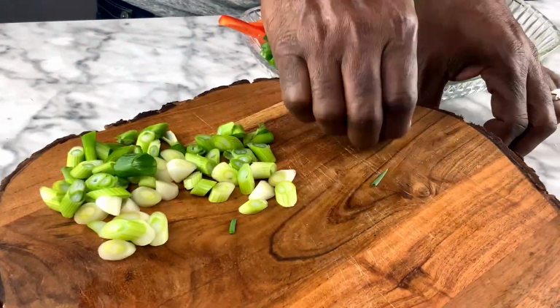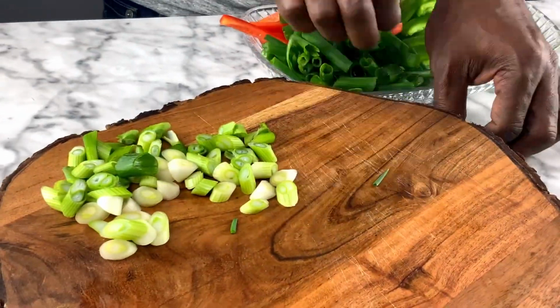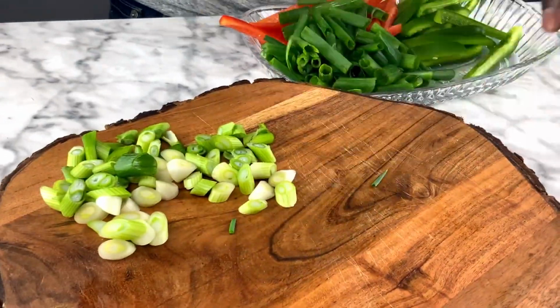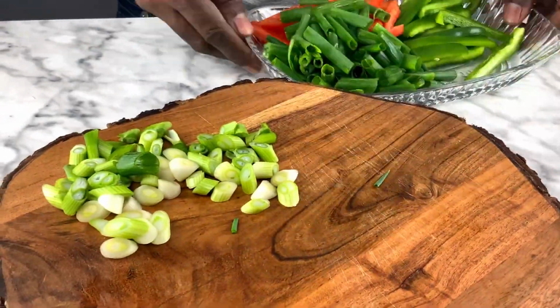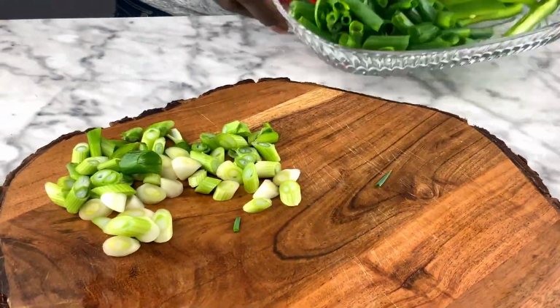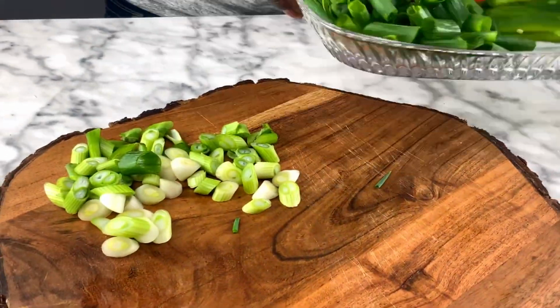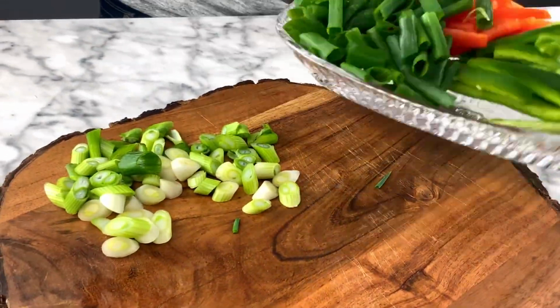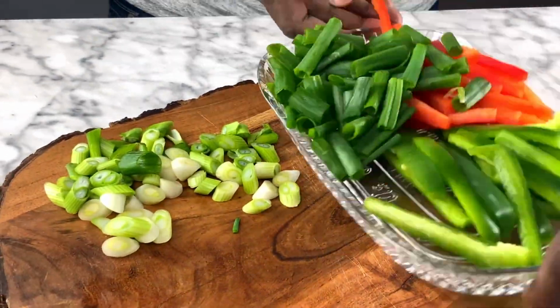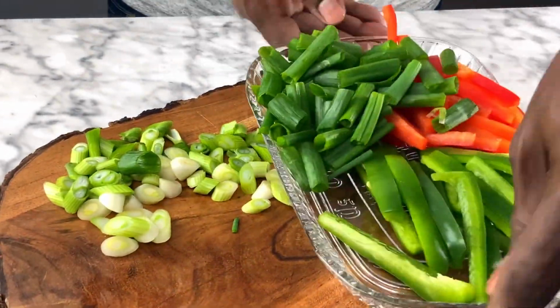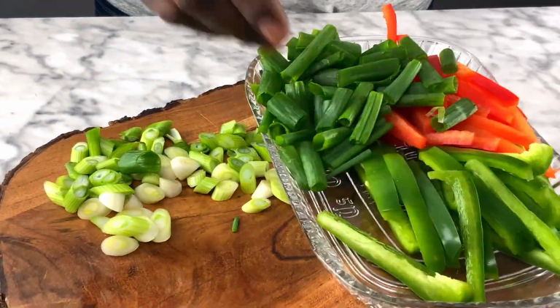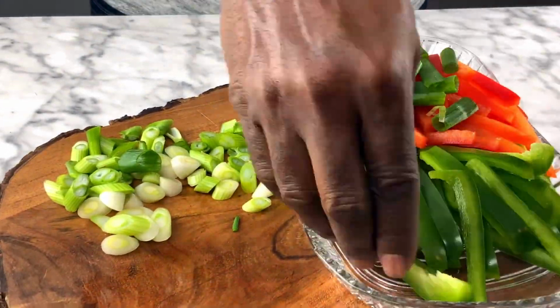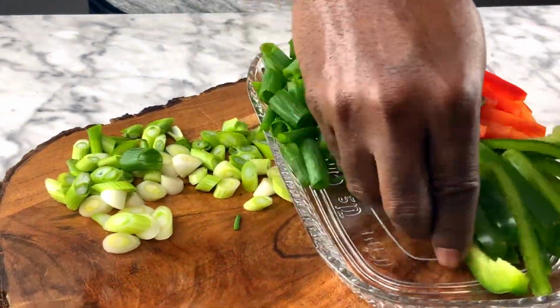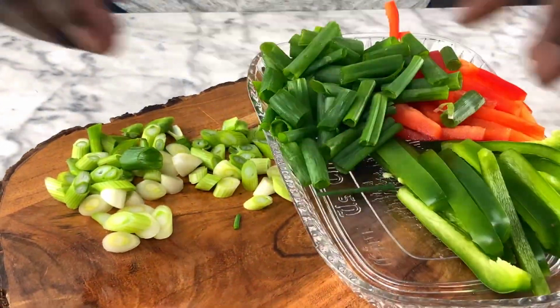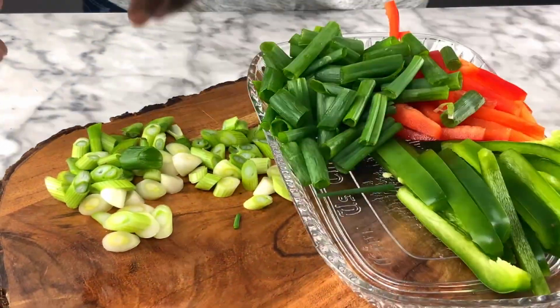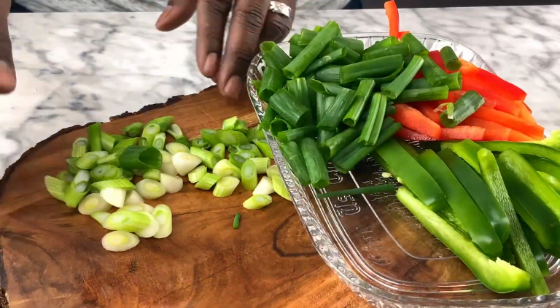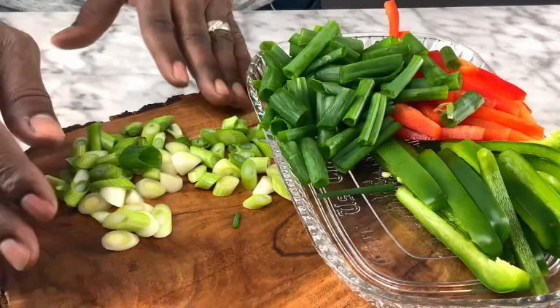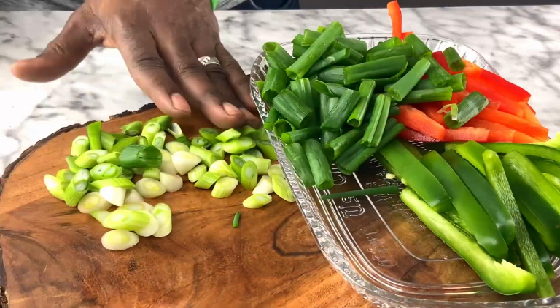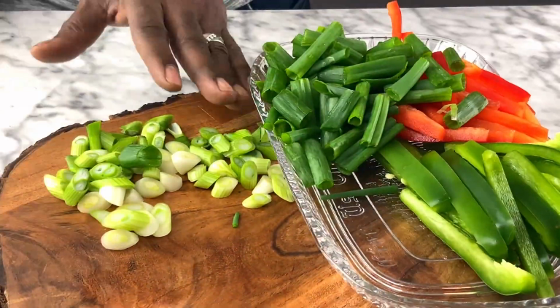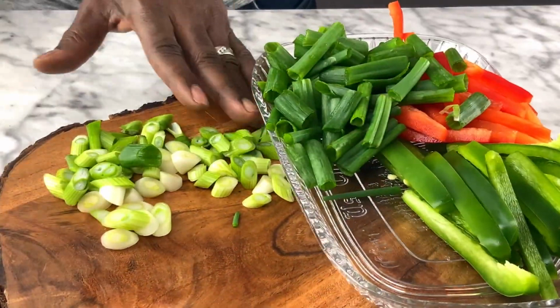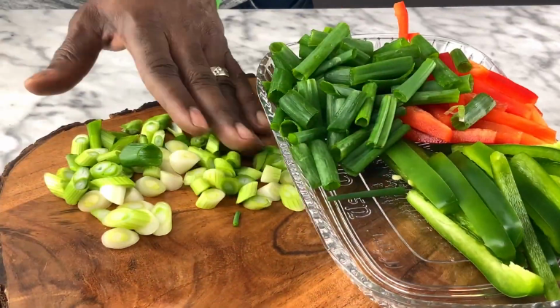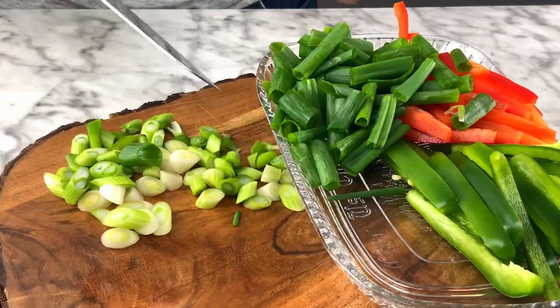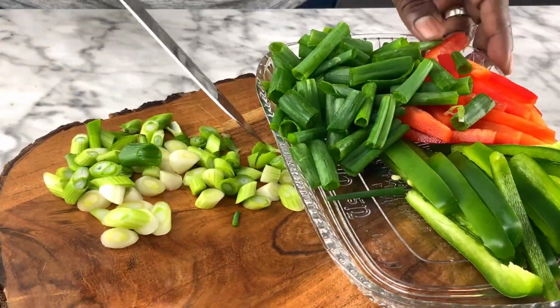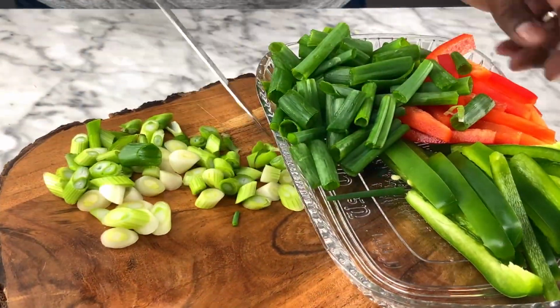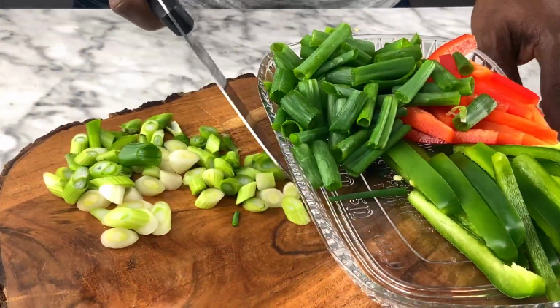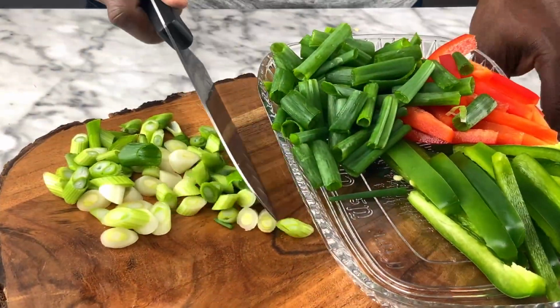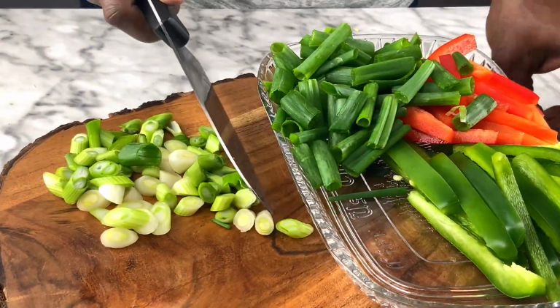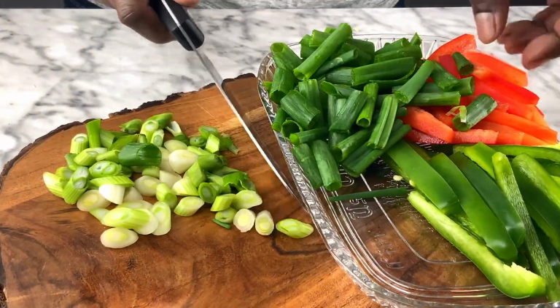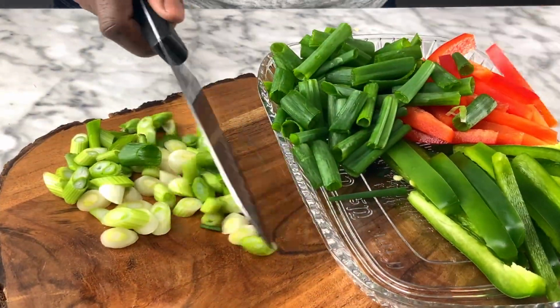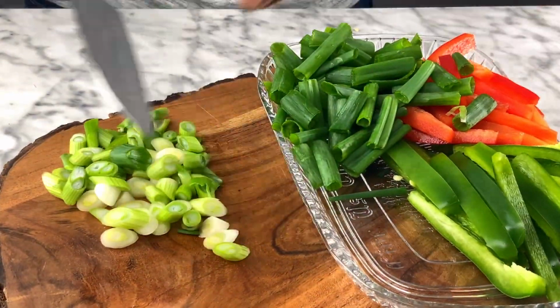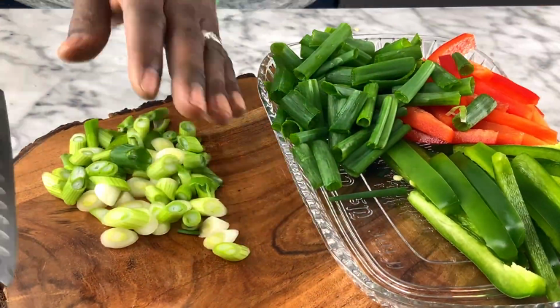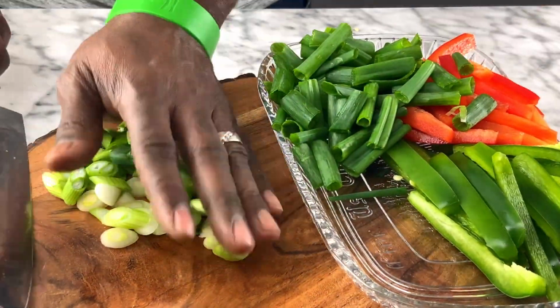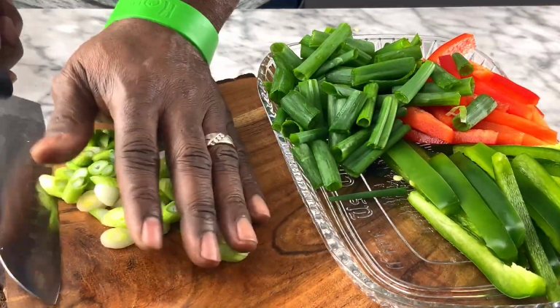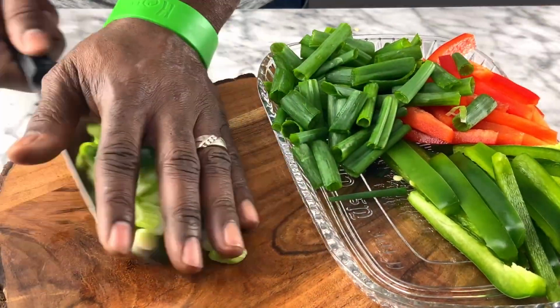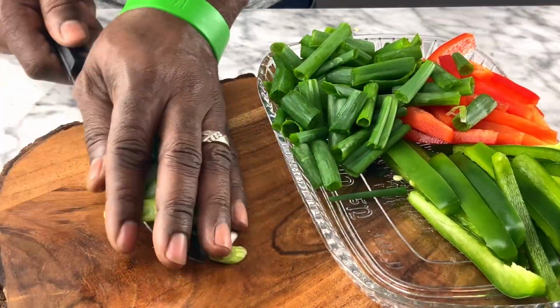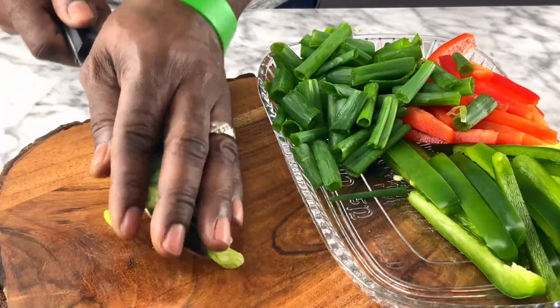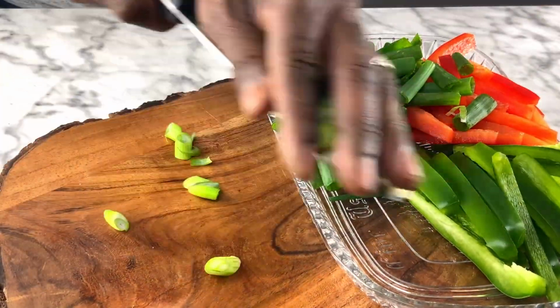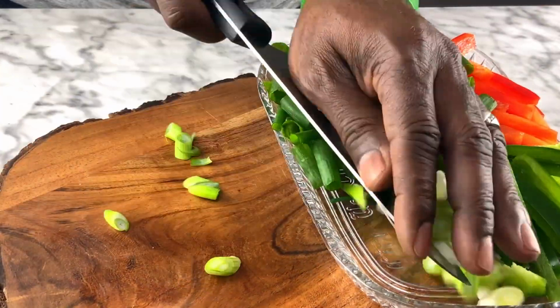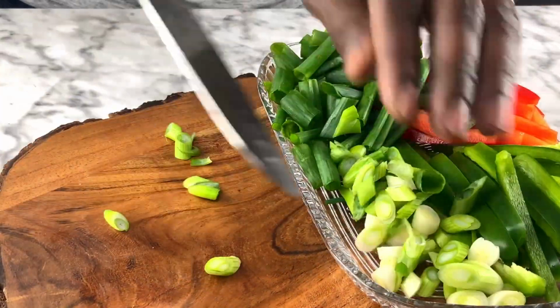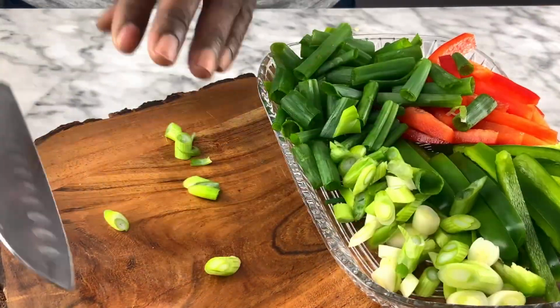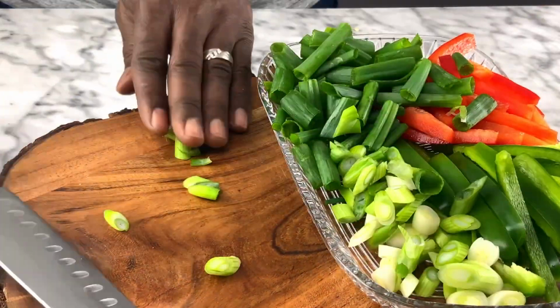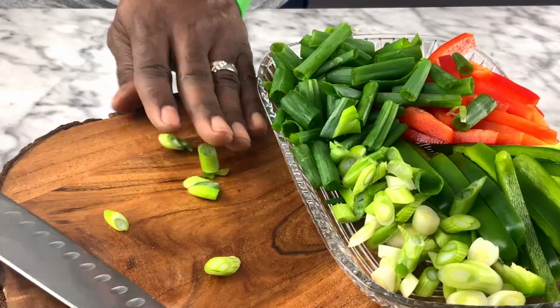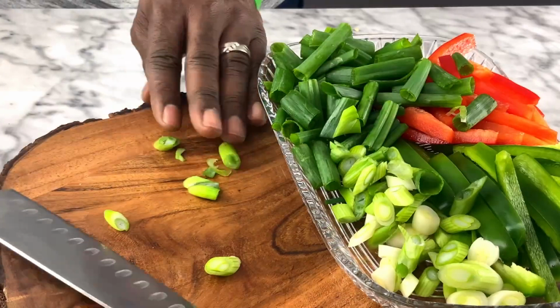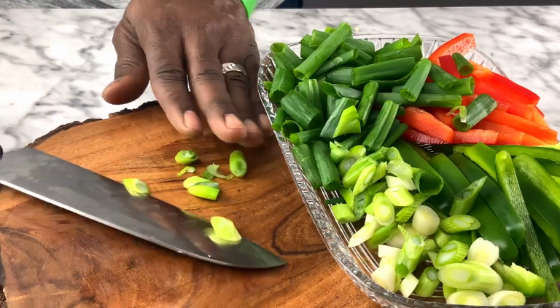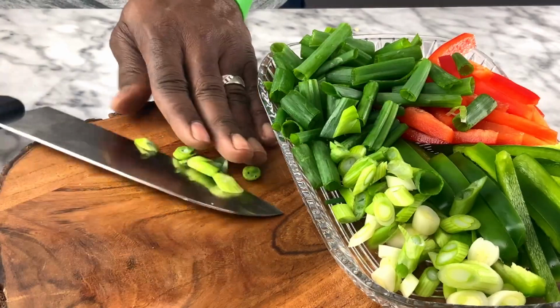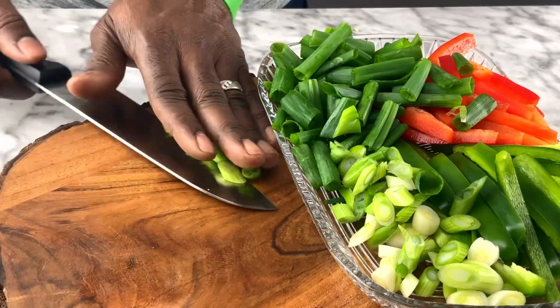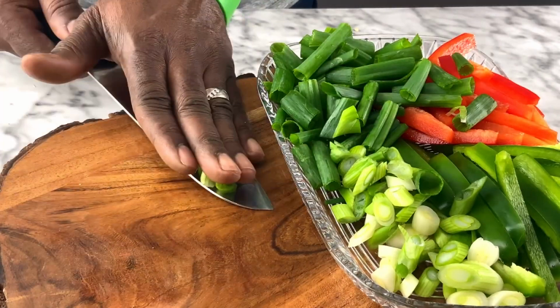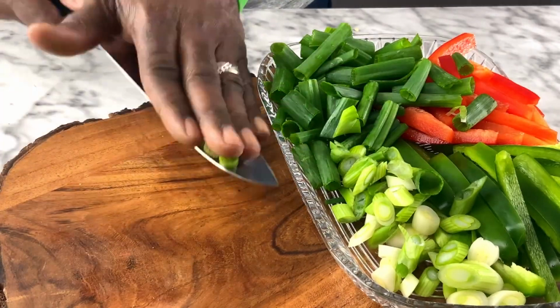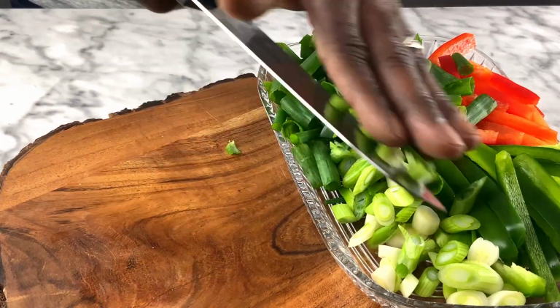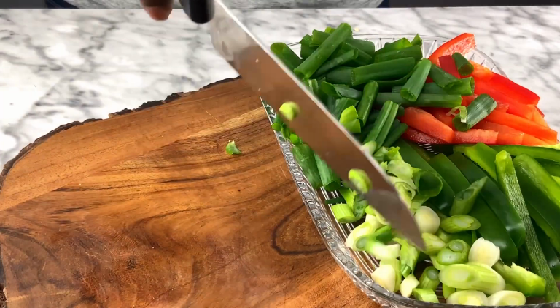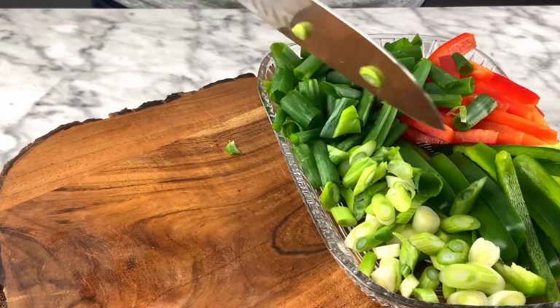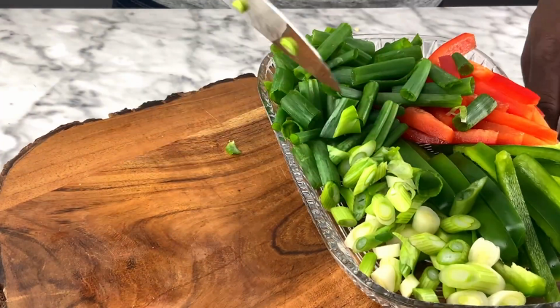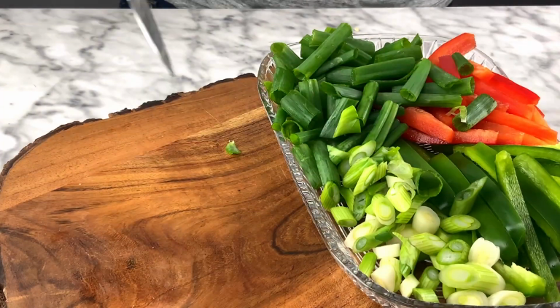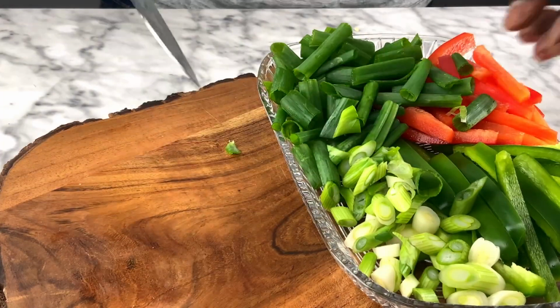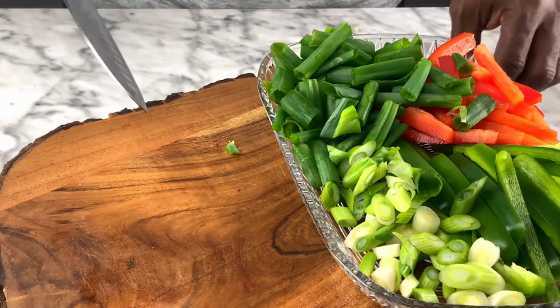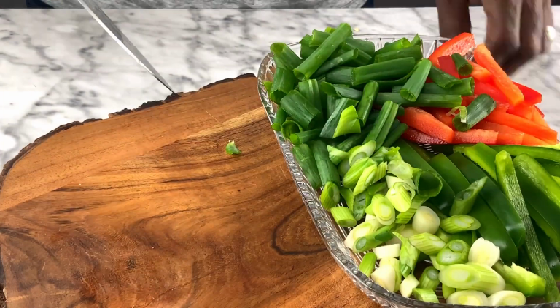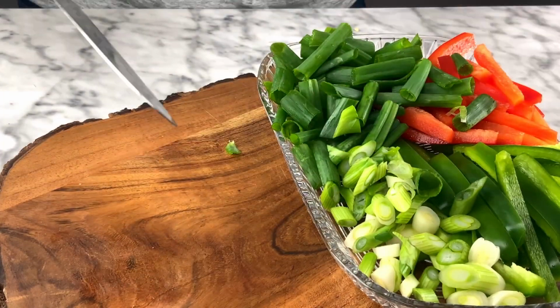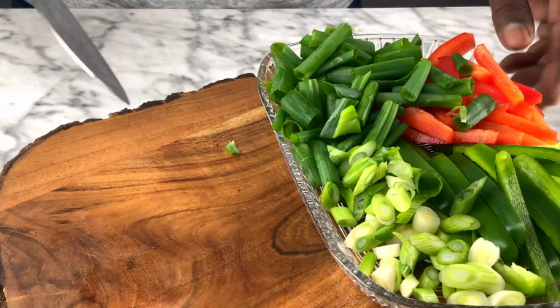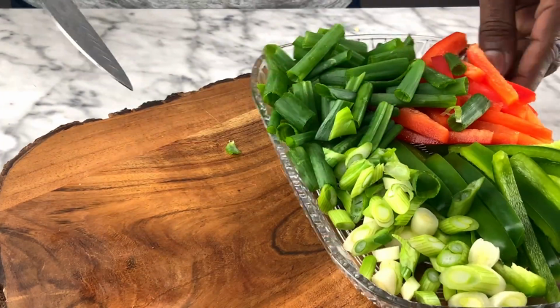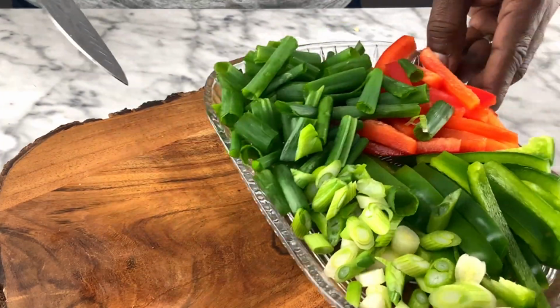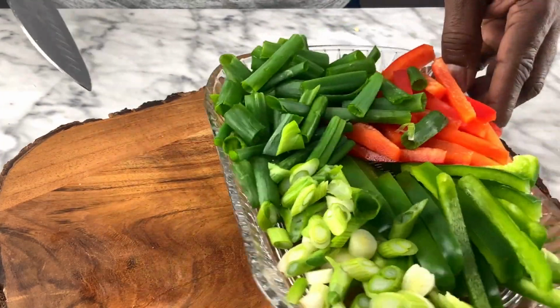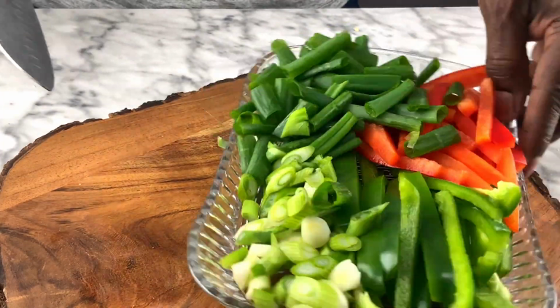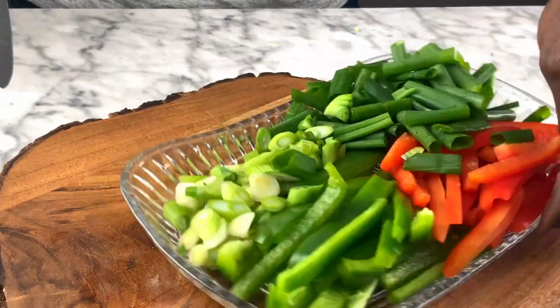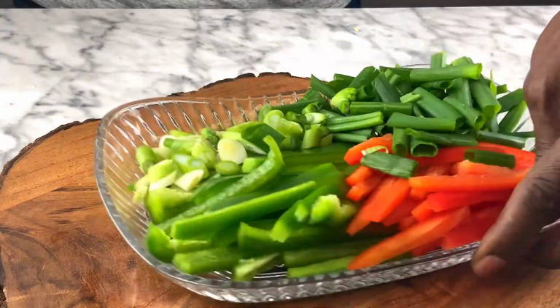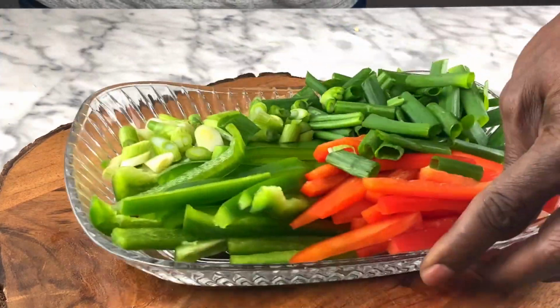Let me show you what we did here with the vegetables — we got them all cut up and ready to go.